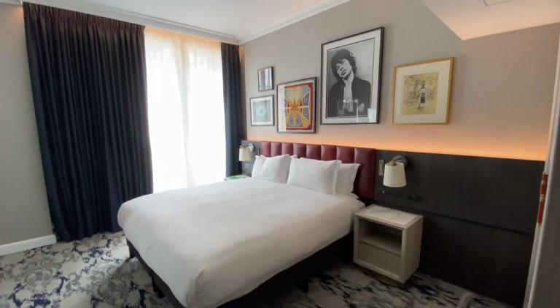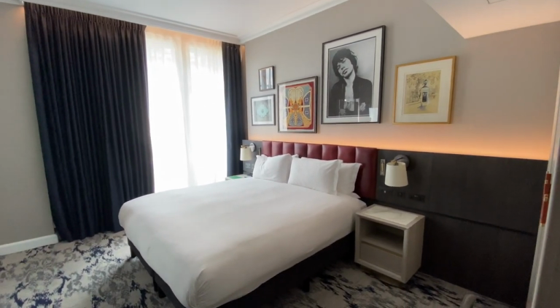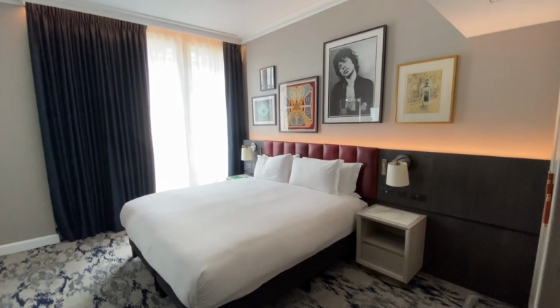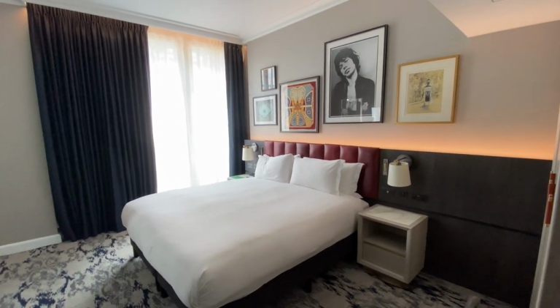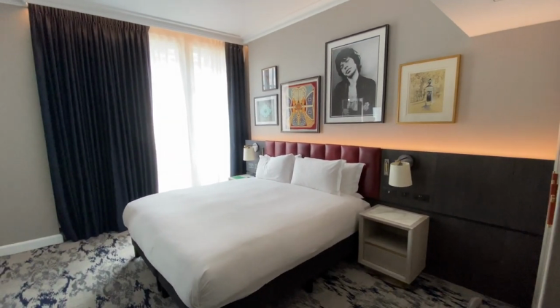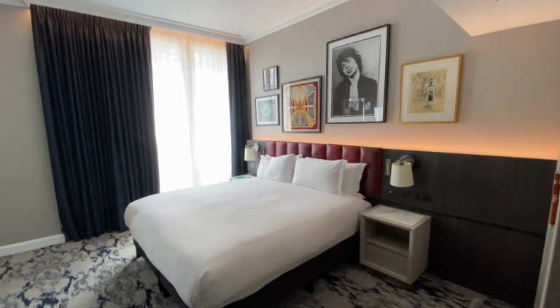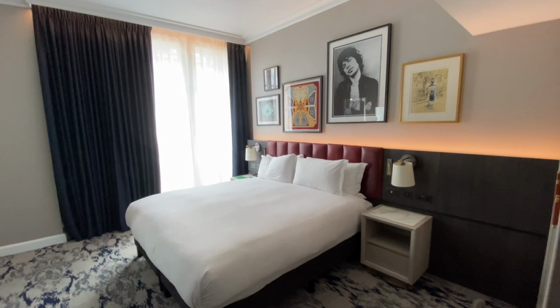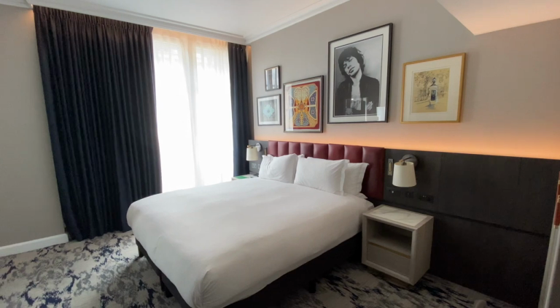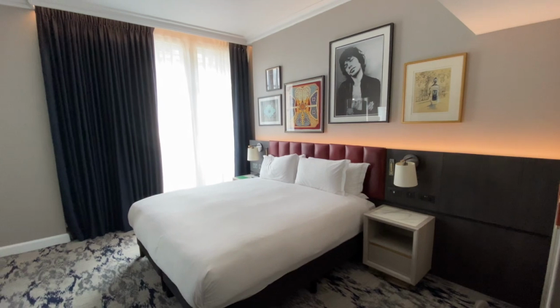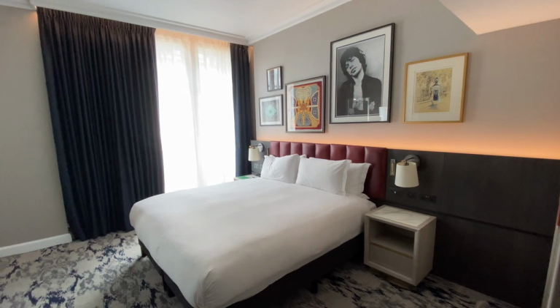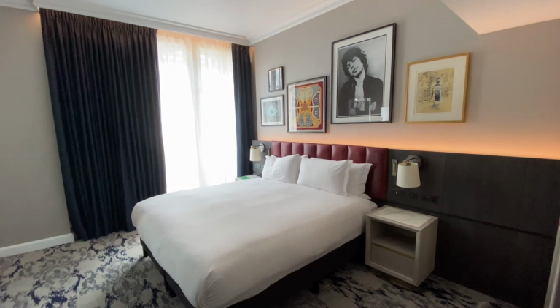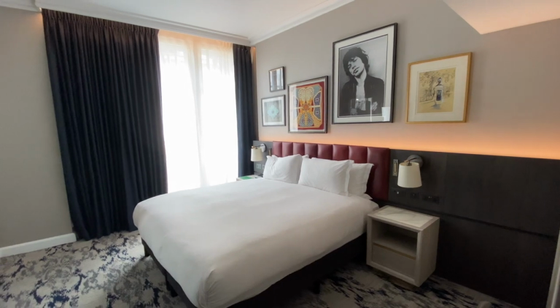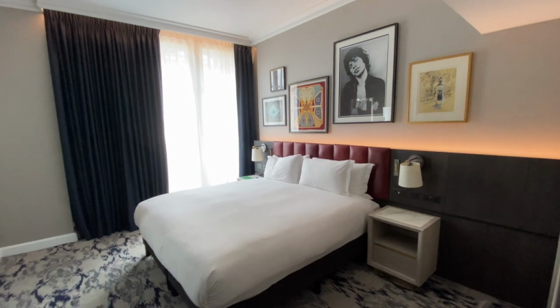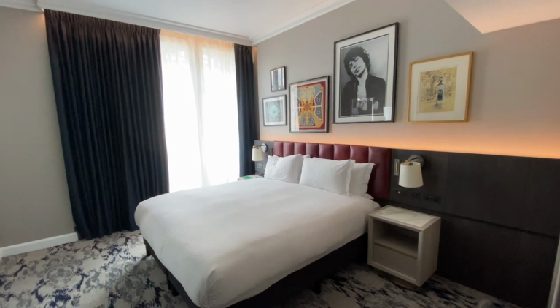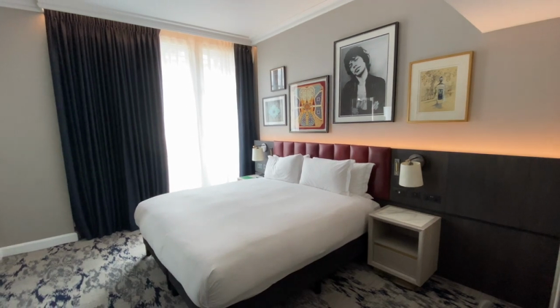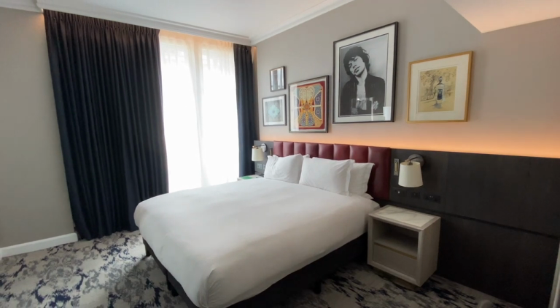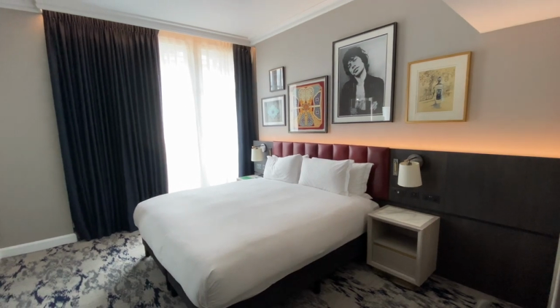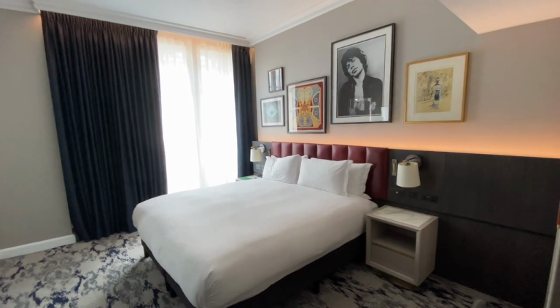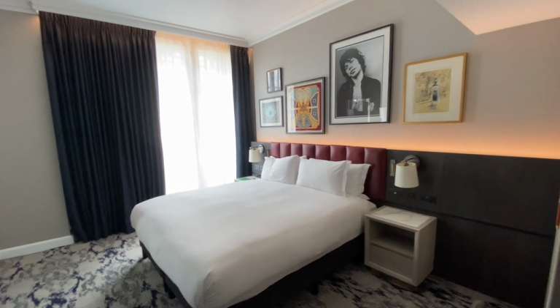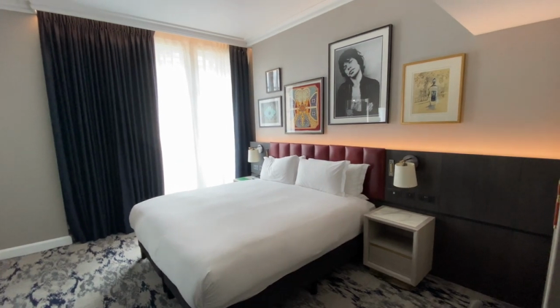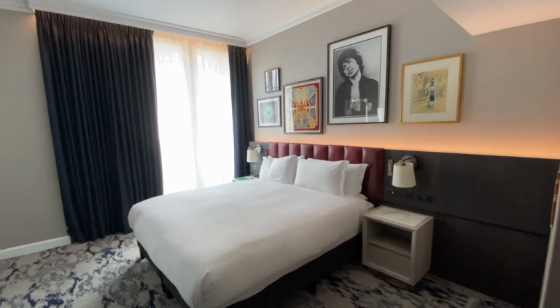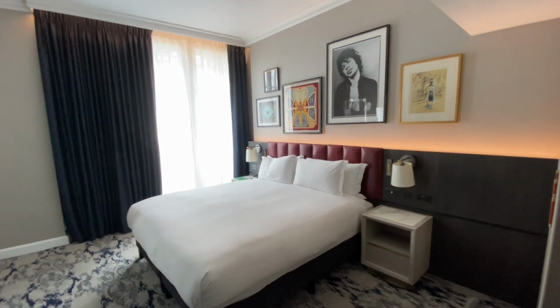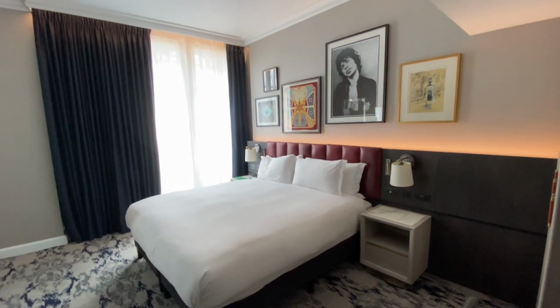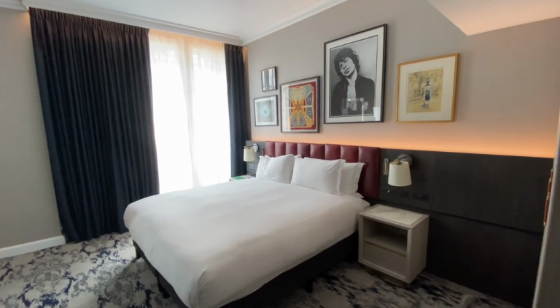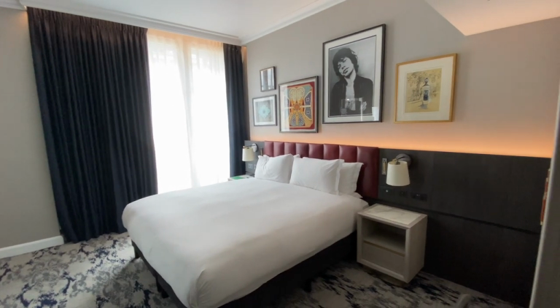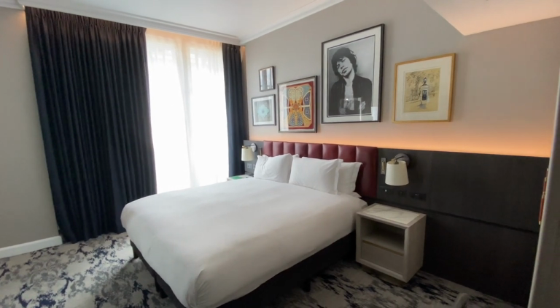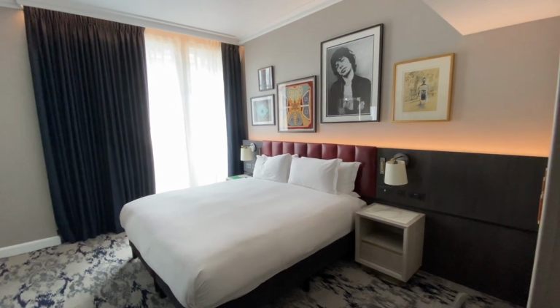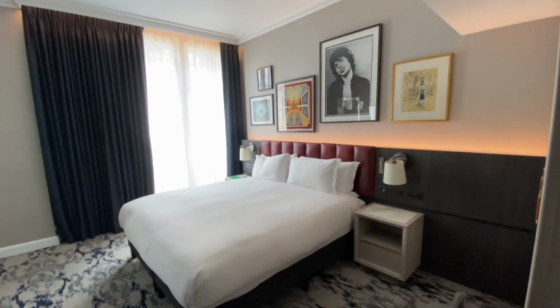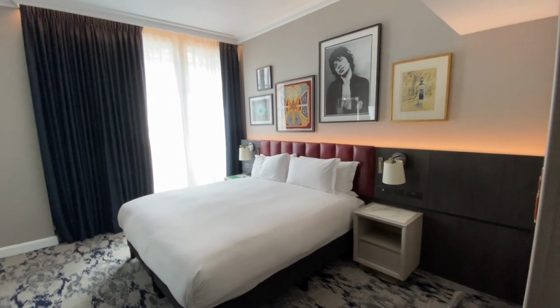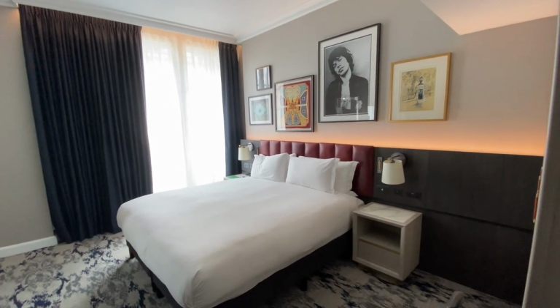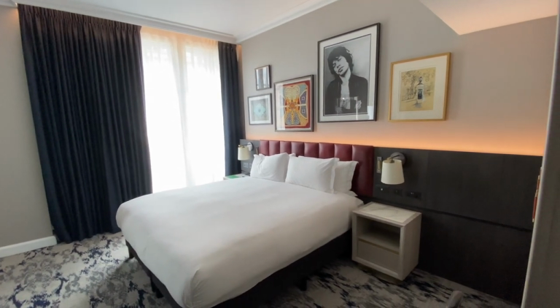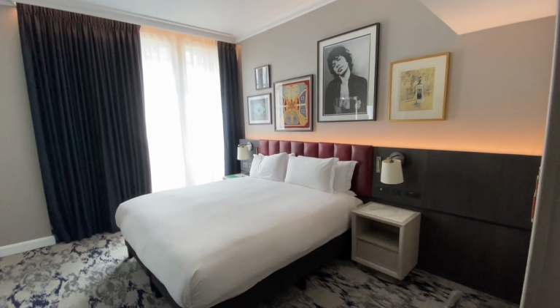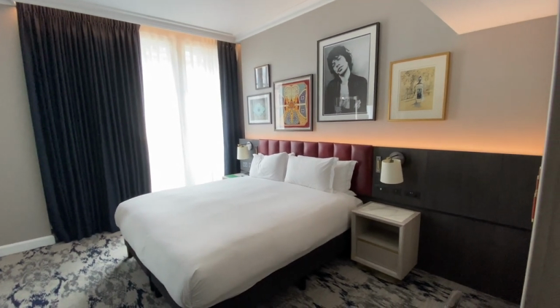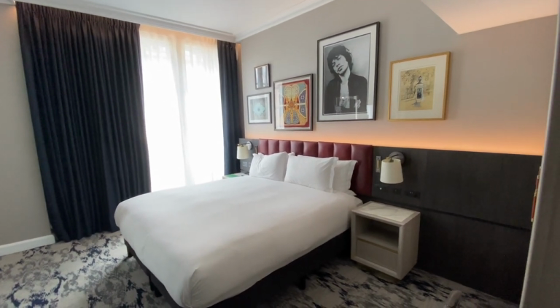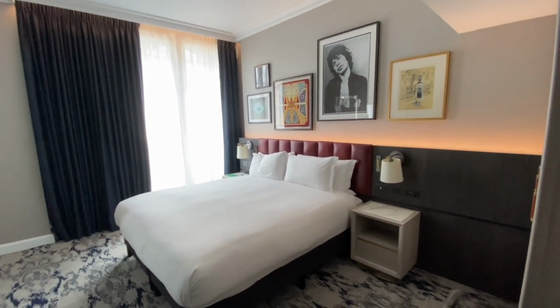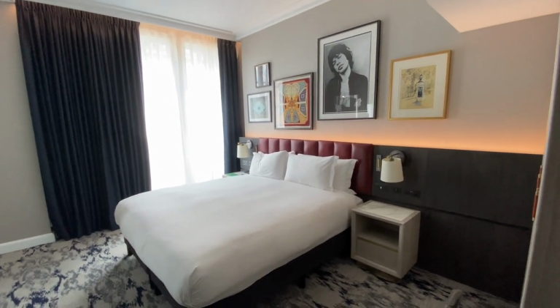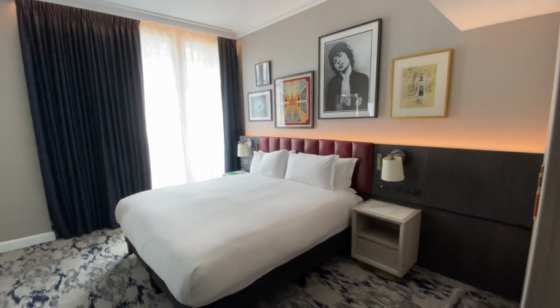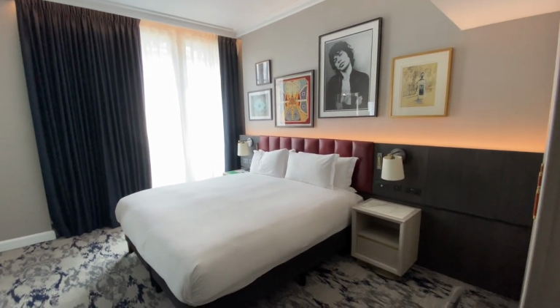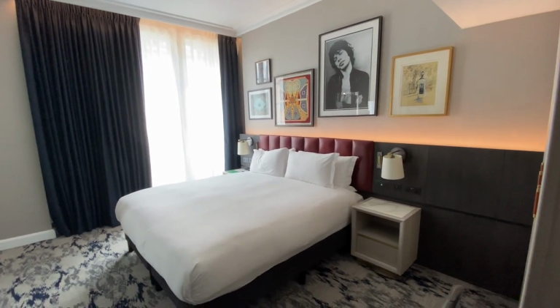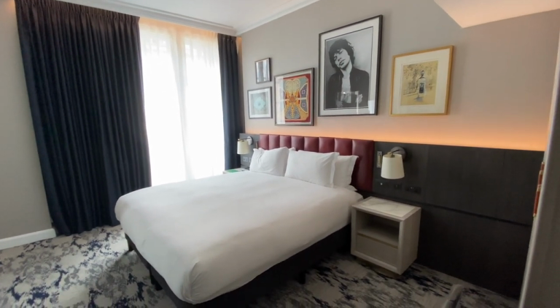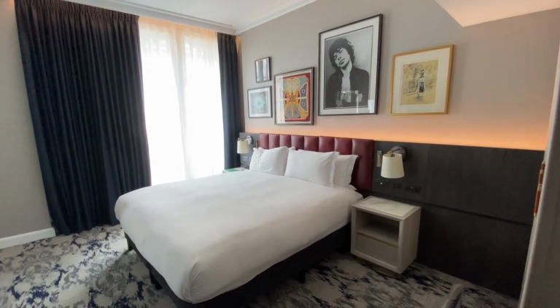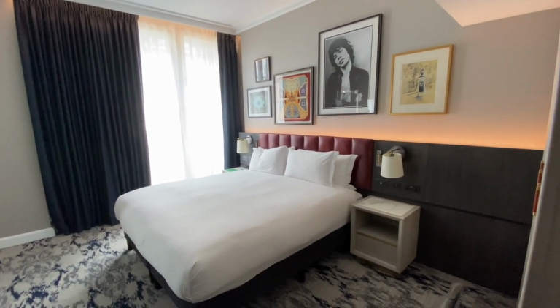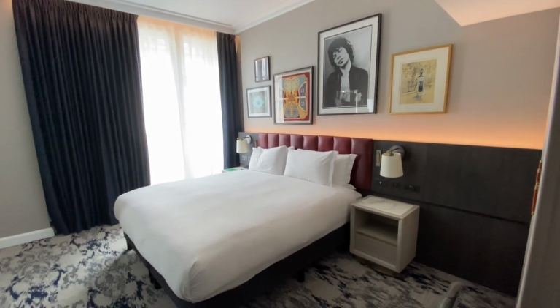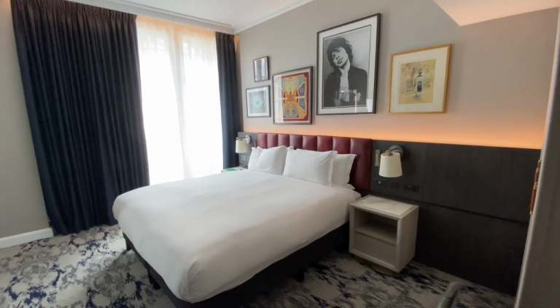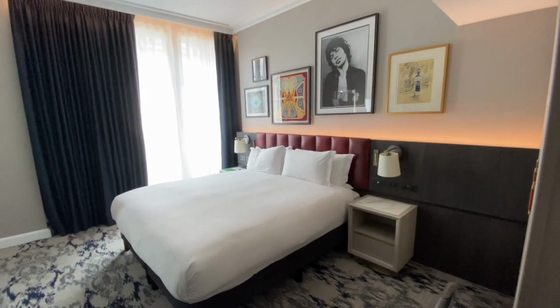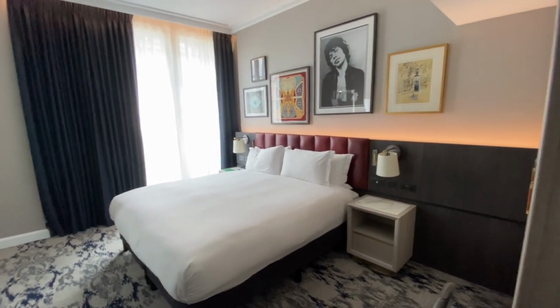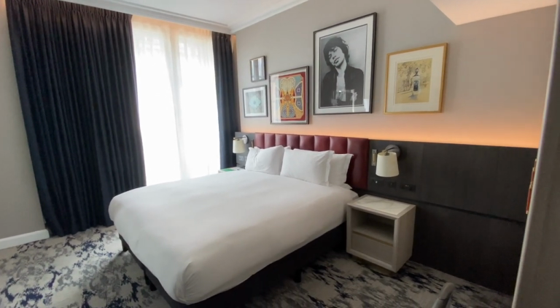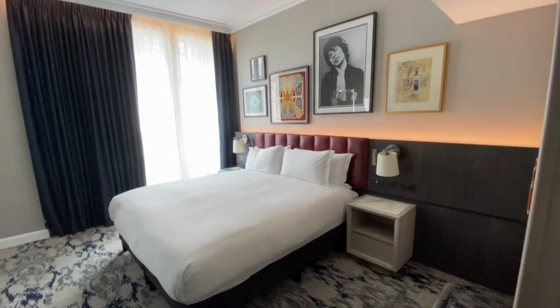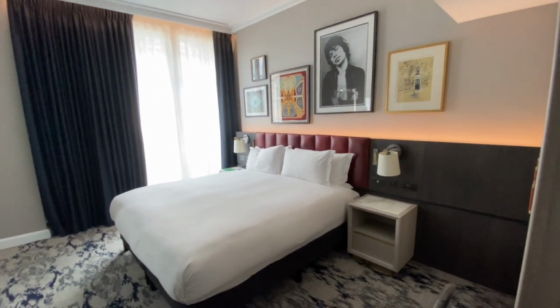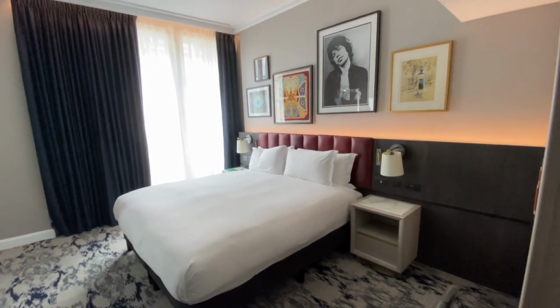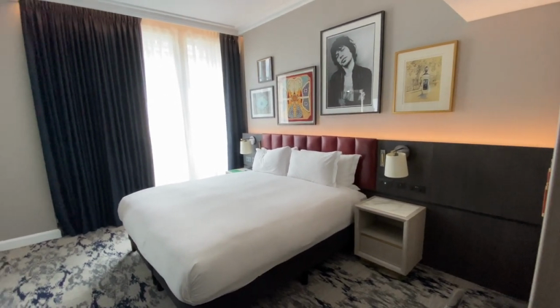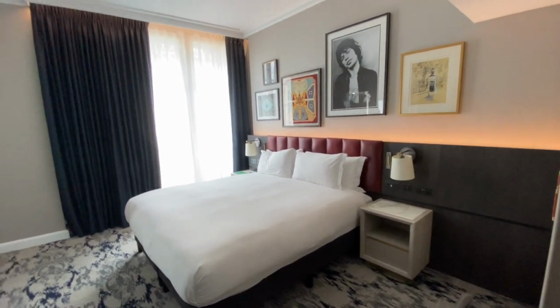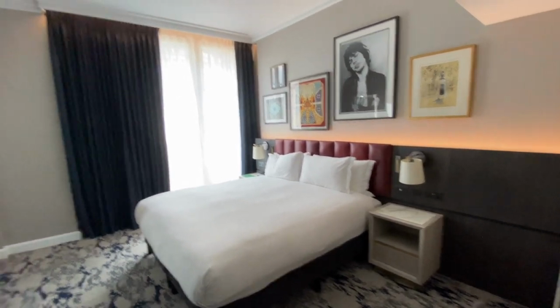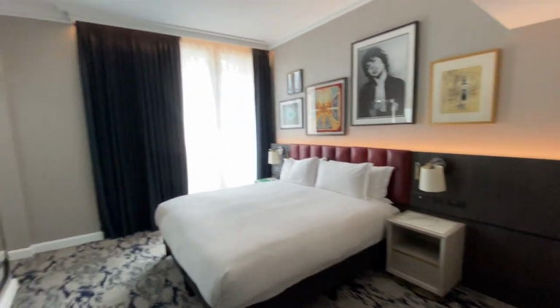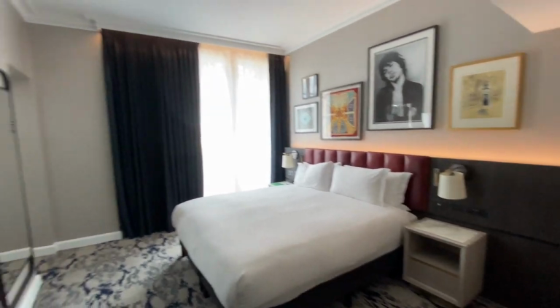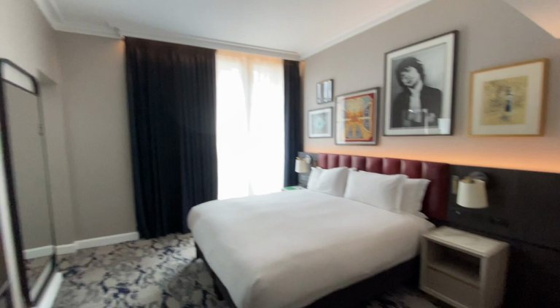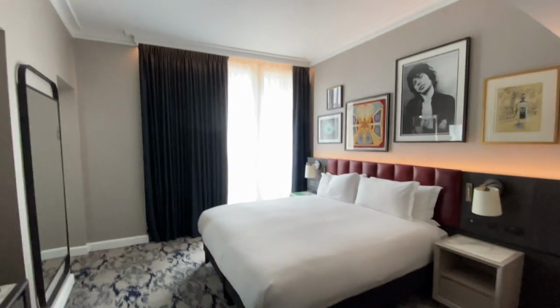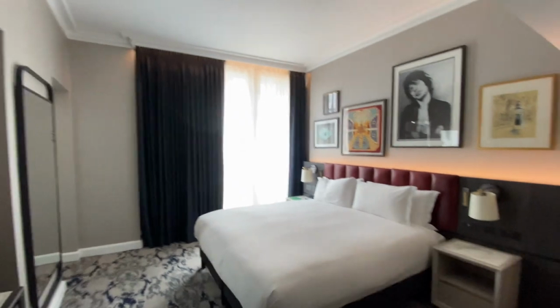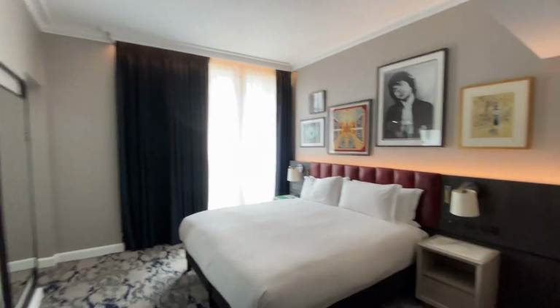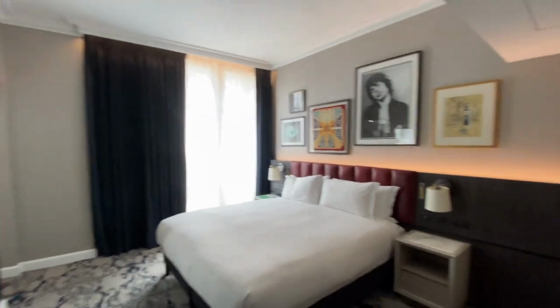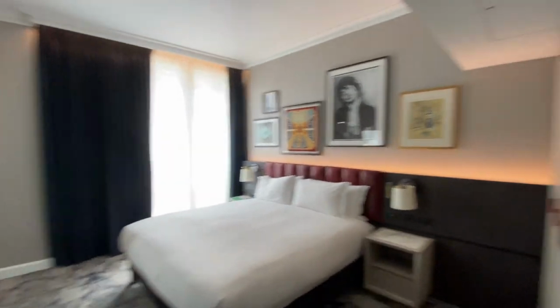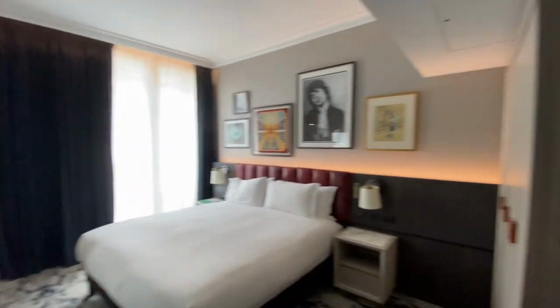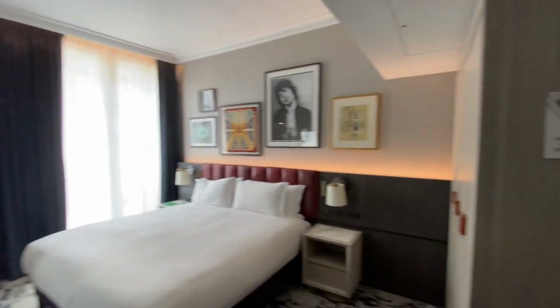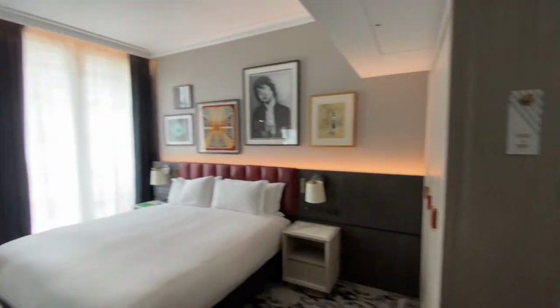They've got a rooftop bar which is apparently one of the best in London, so we're going to get there for a drink later — that'll be lovely. Let's have a look around the room.